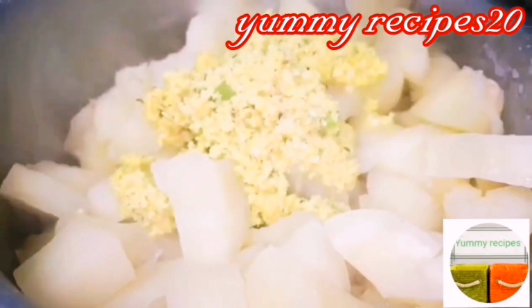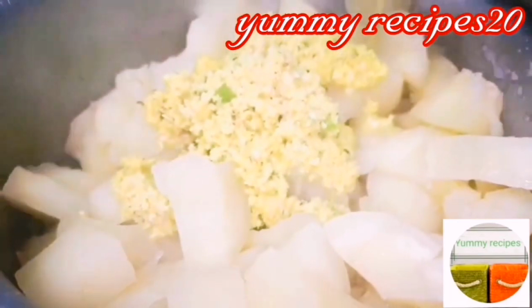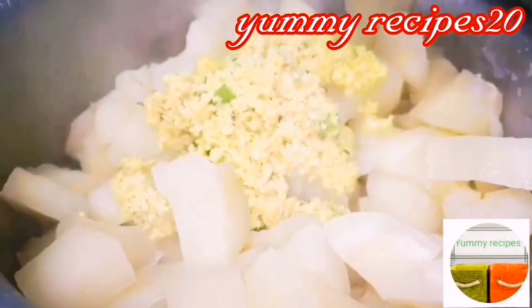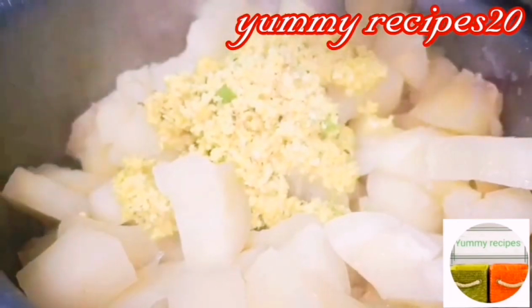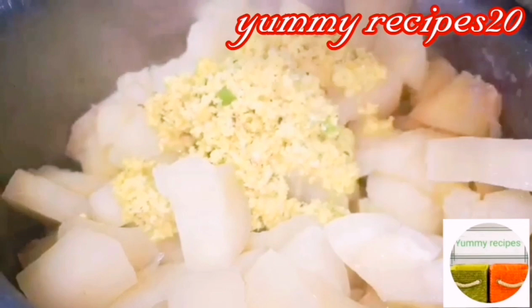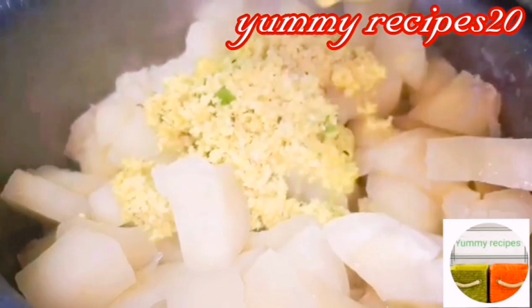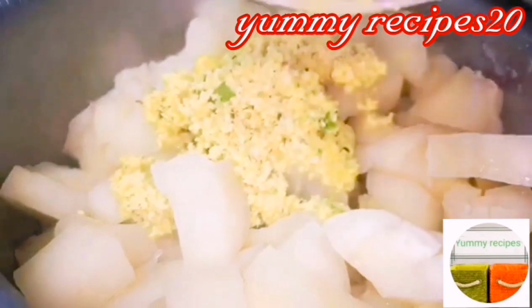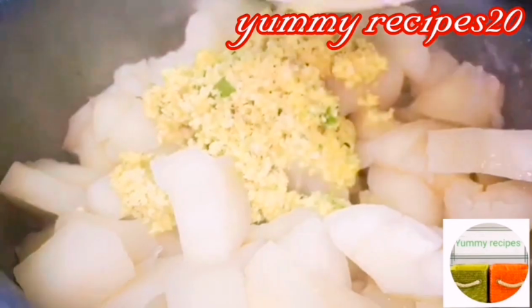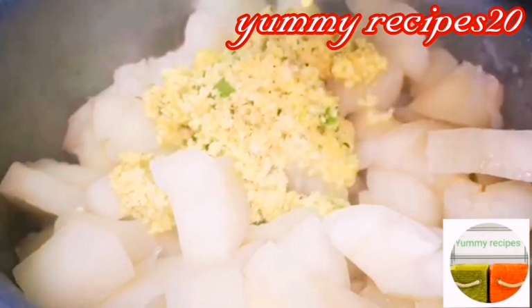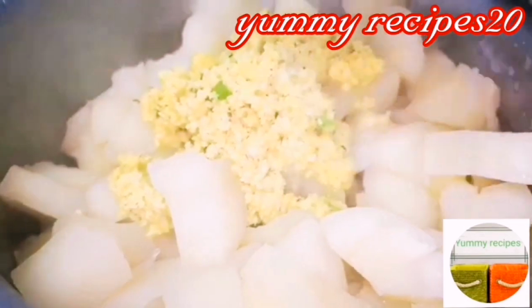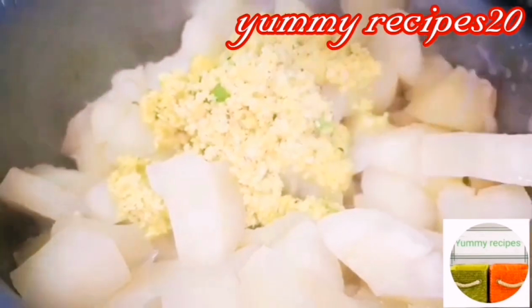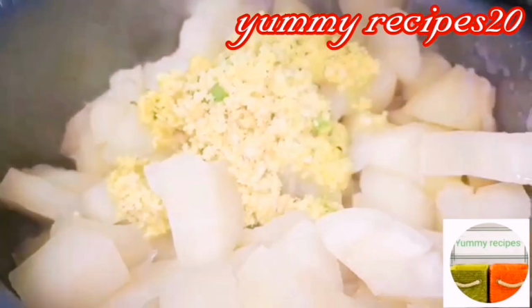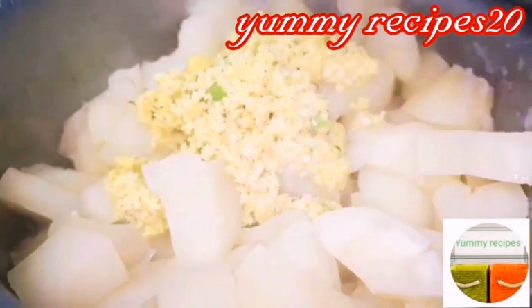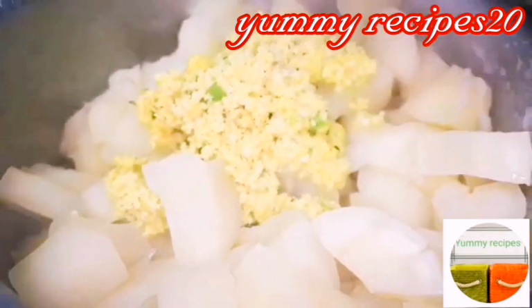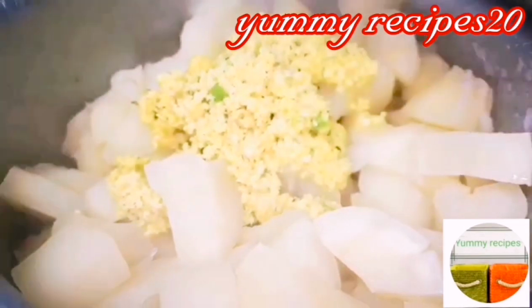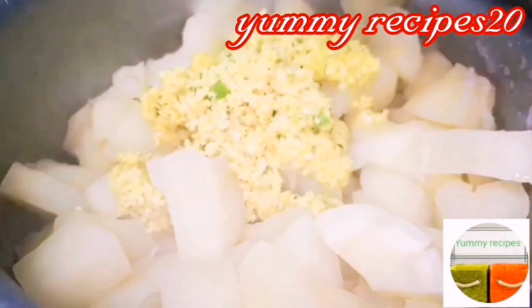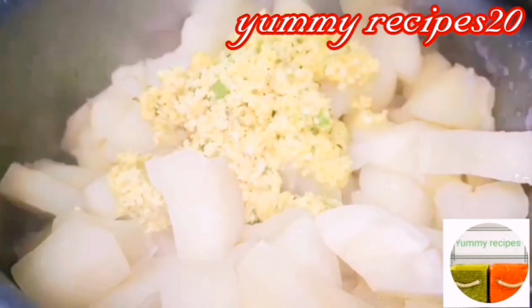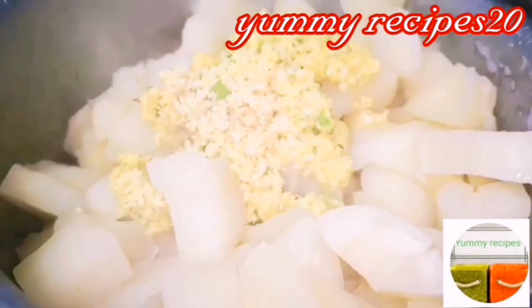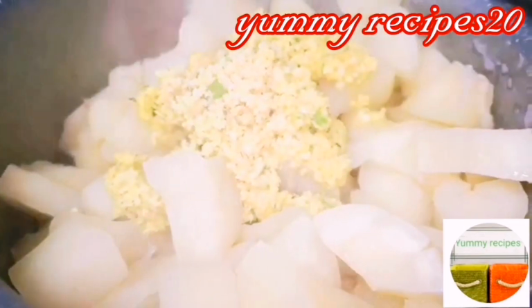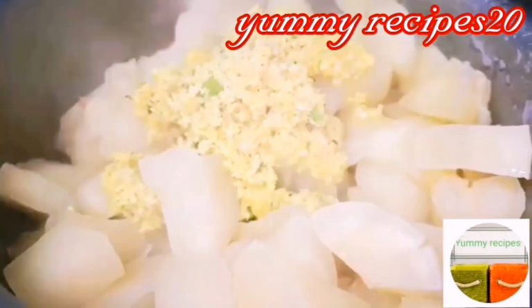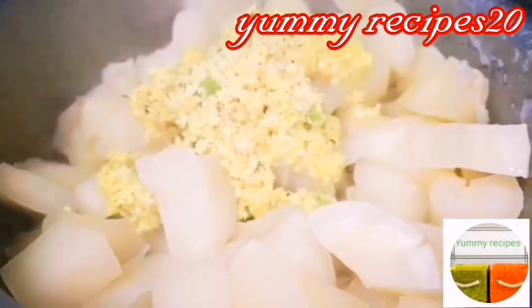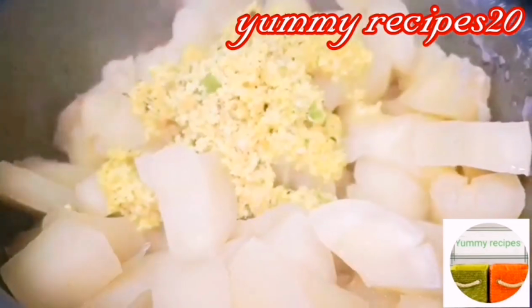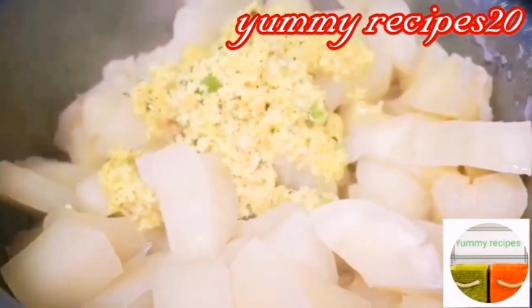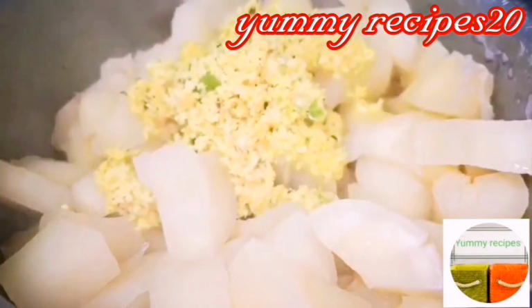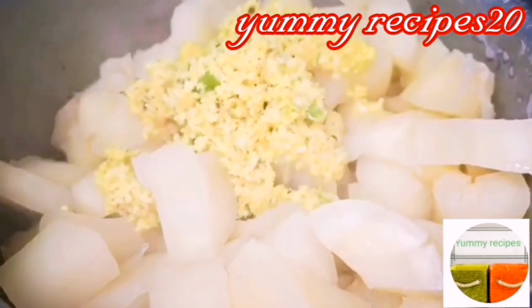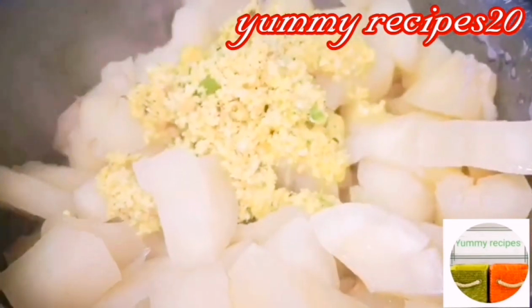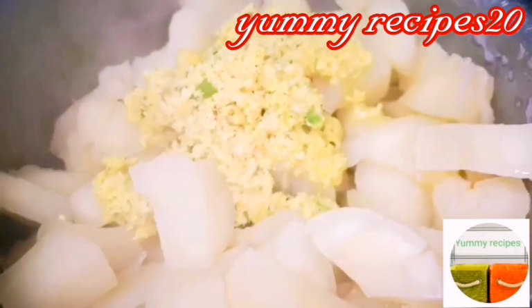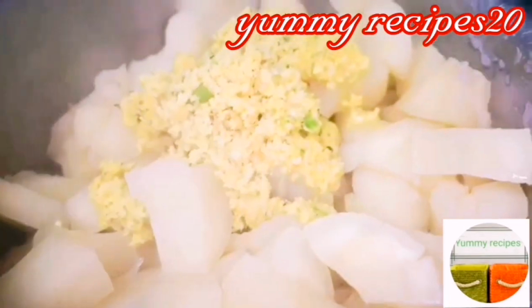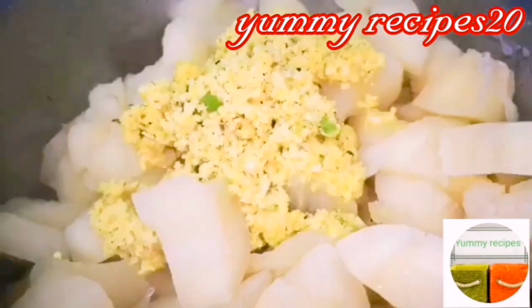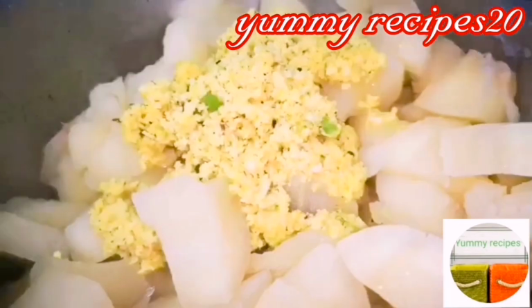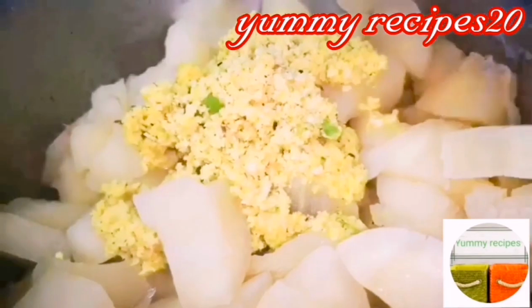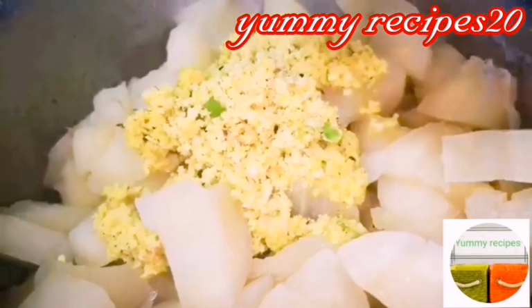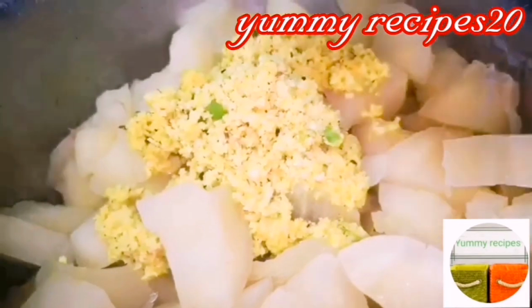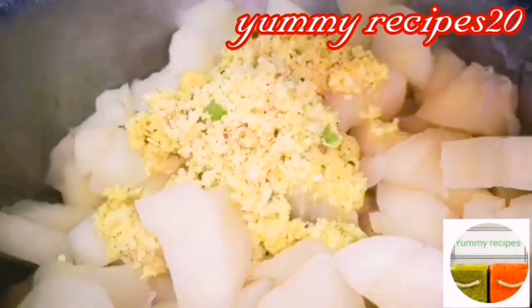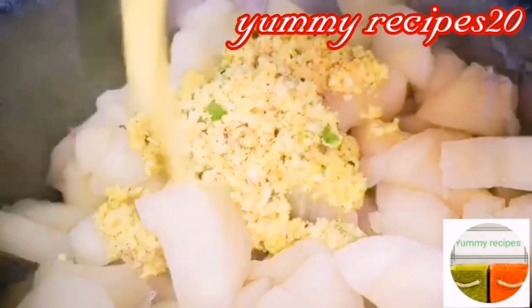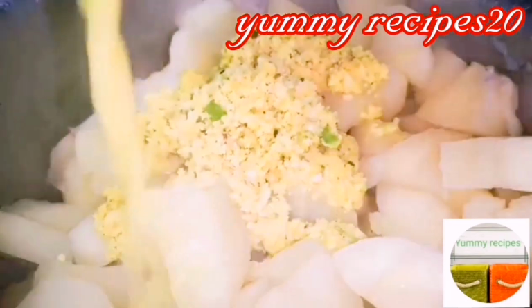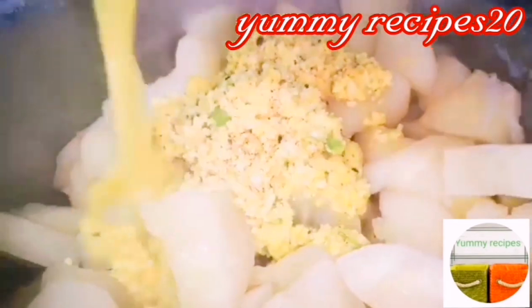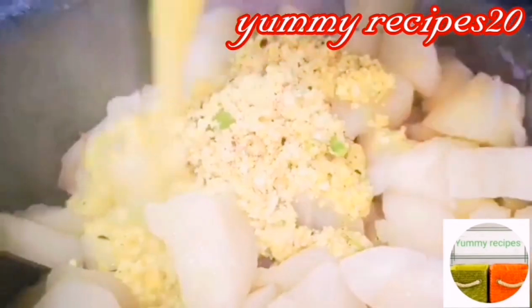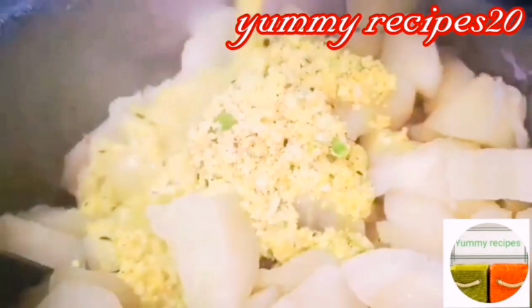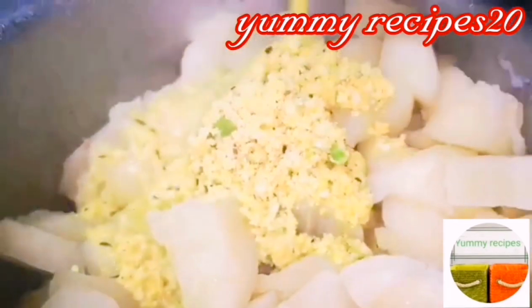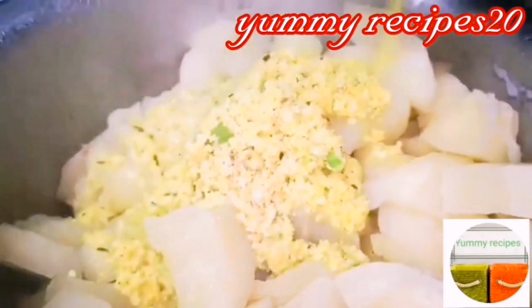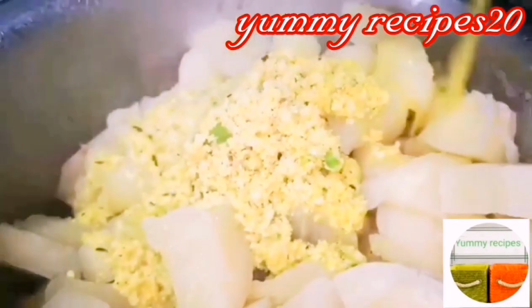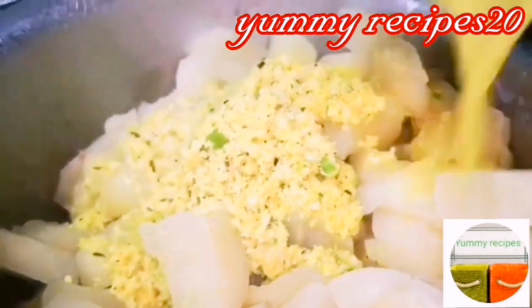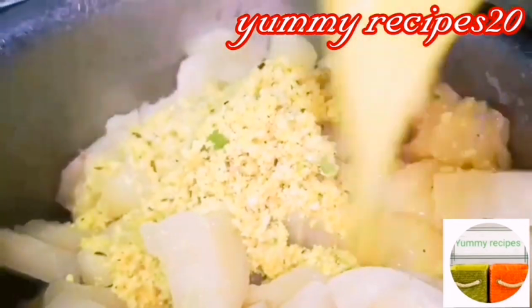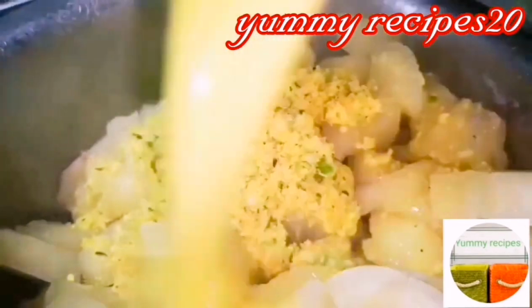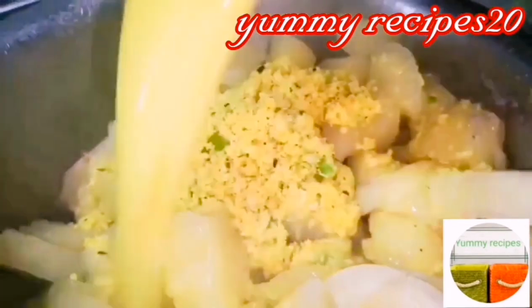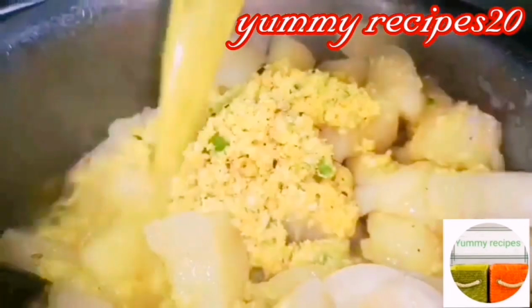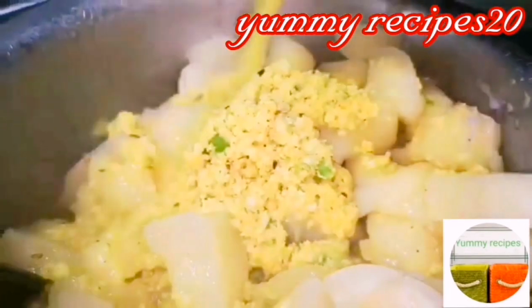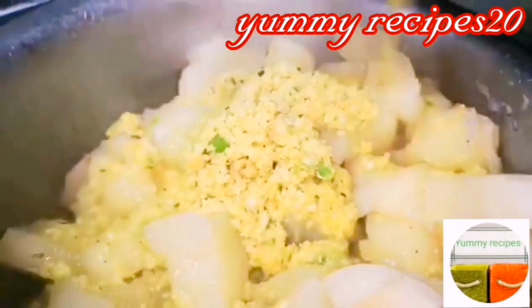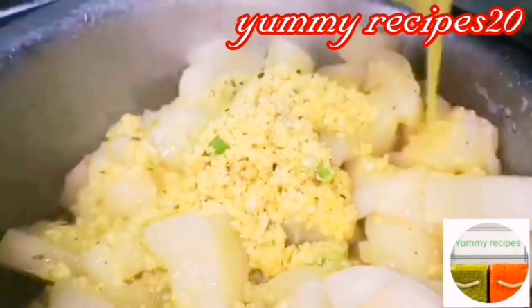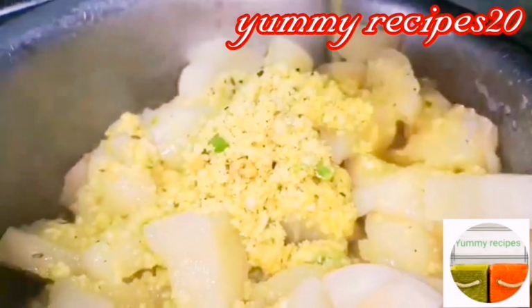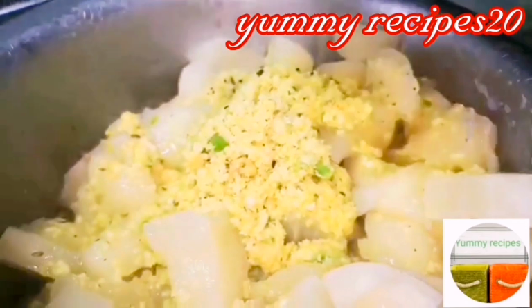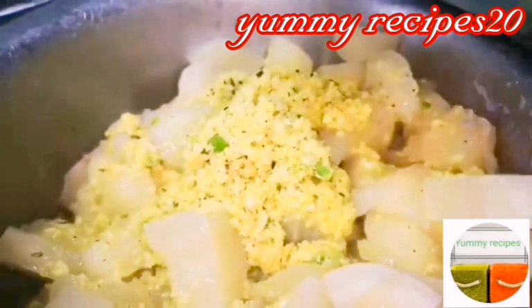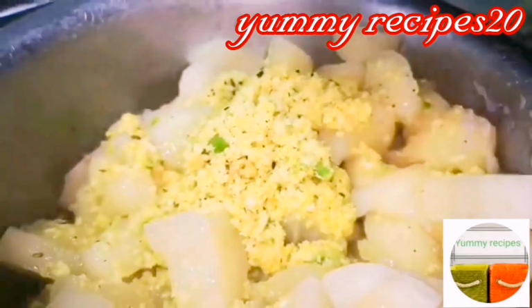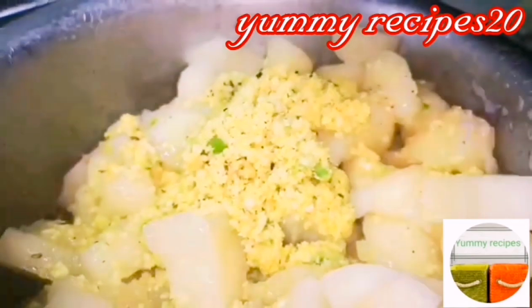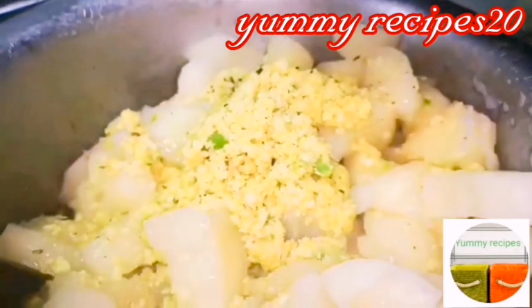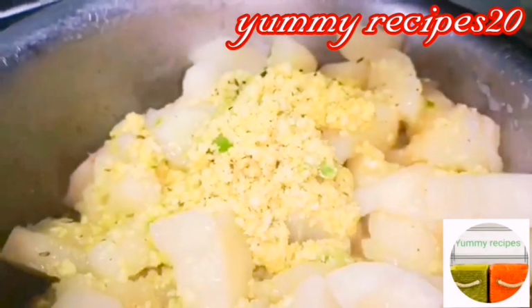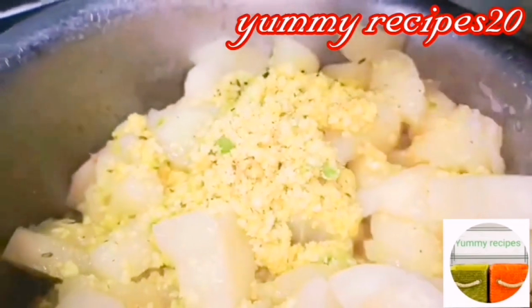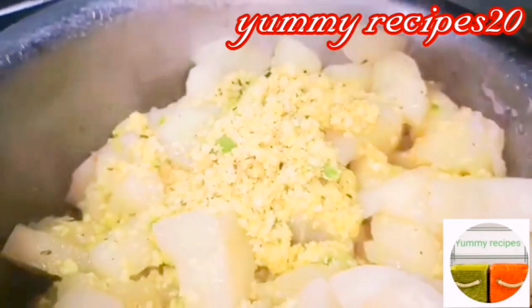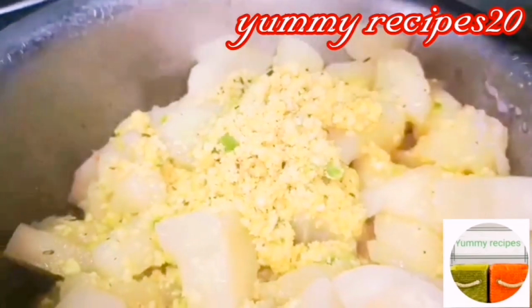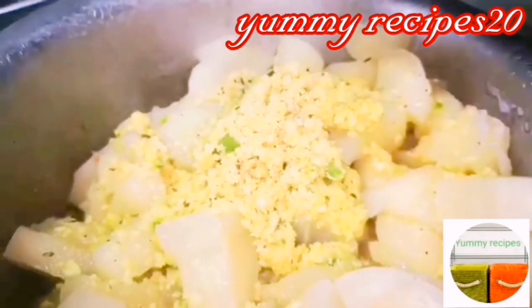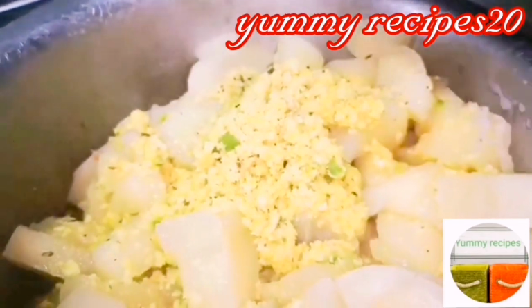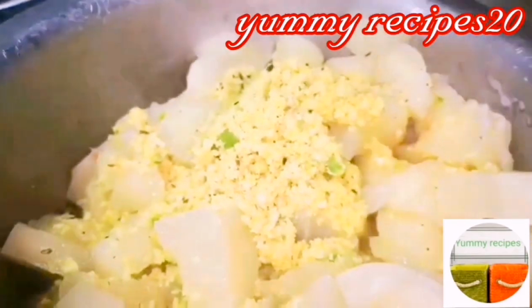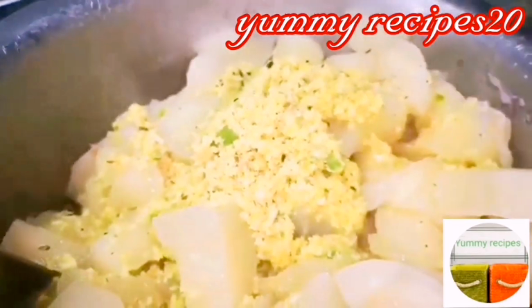We'll put our mix on. That's what we're using in the mix. Put on a mix. Add 3 tablespoons of mix.